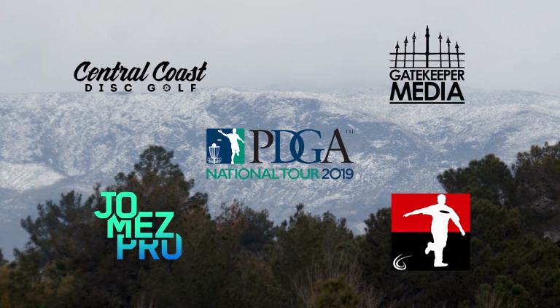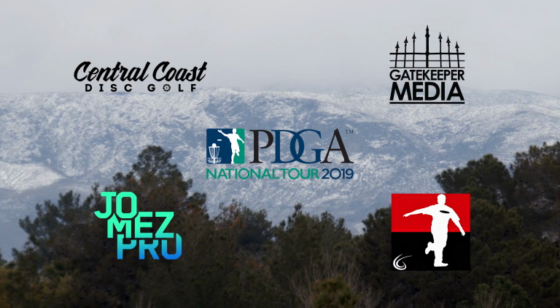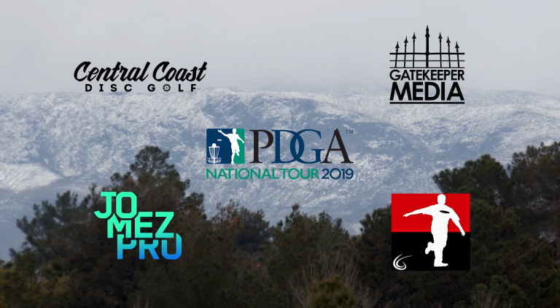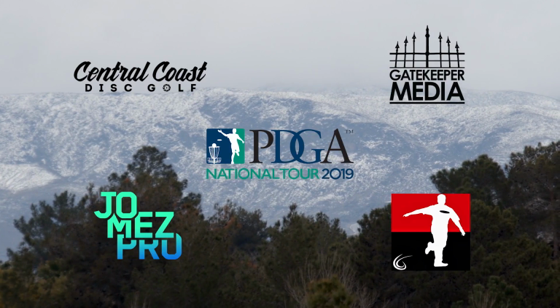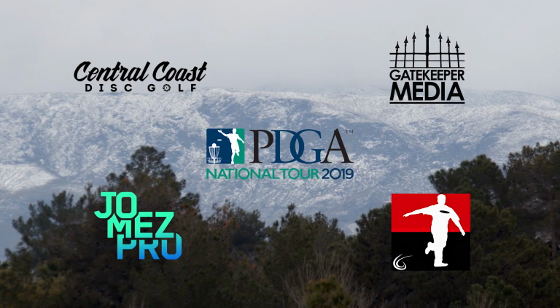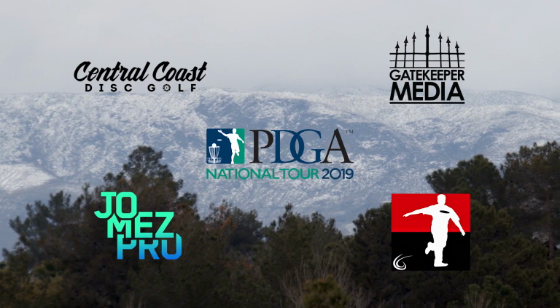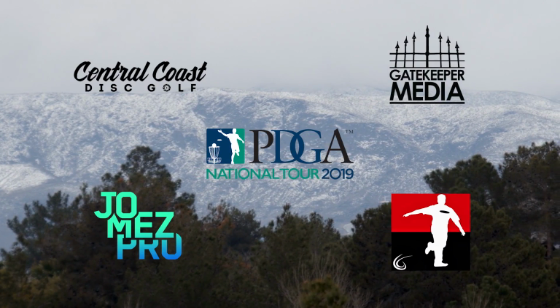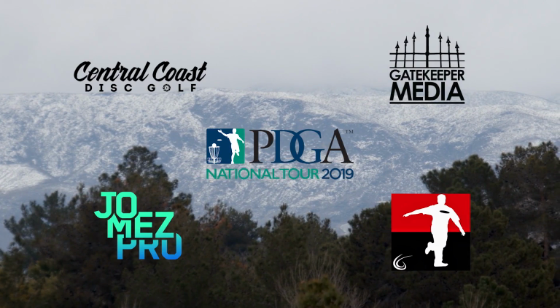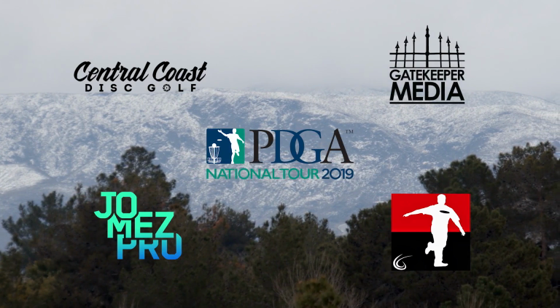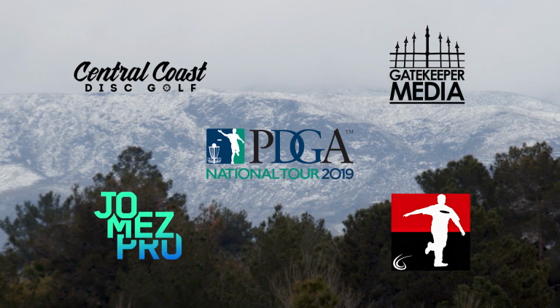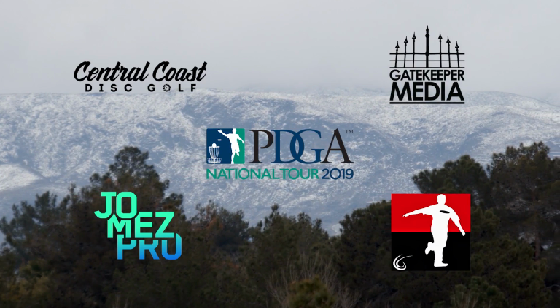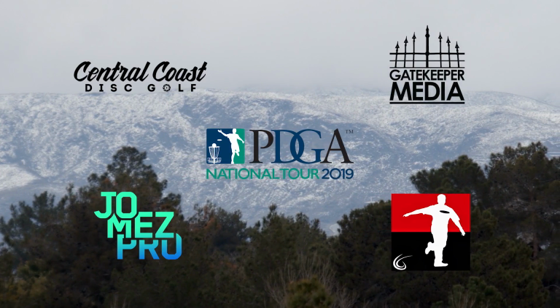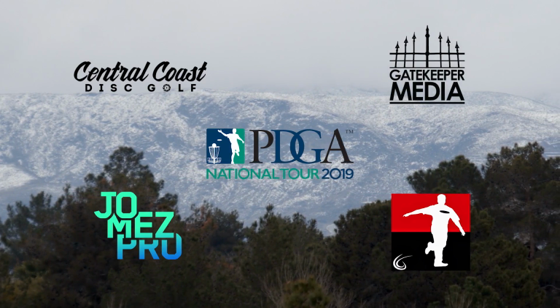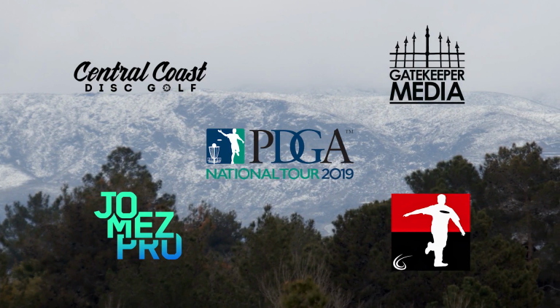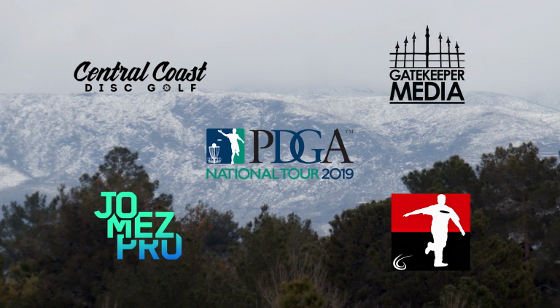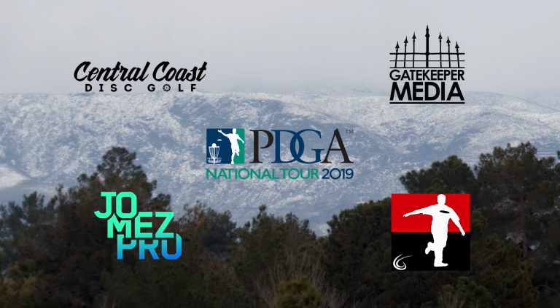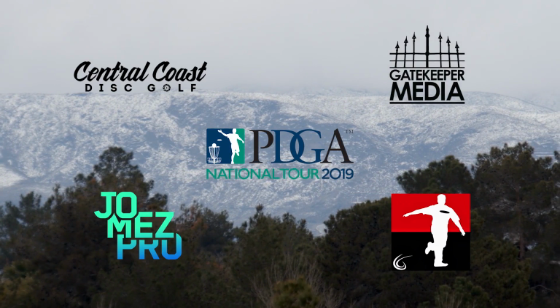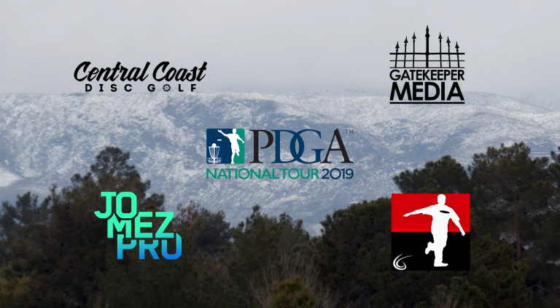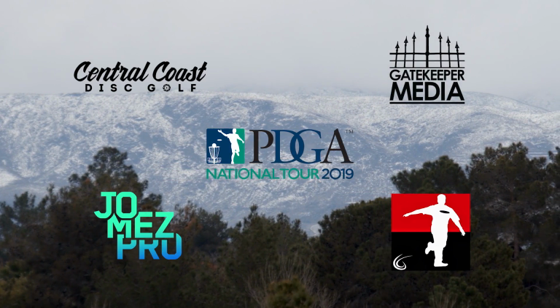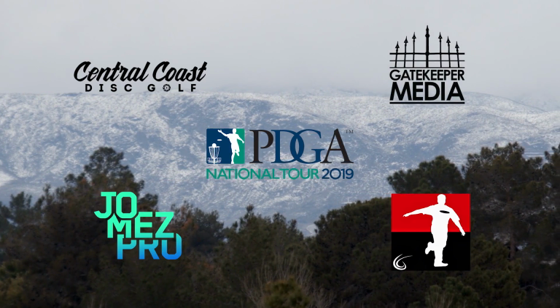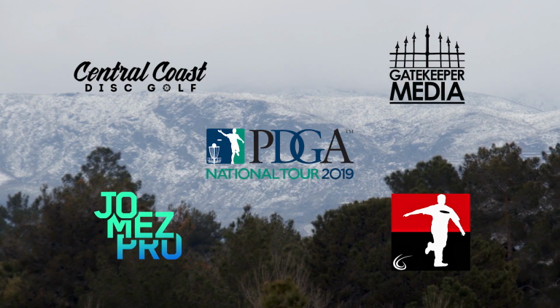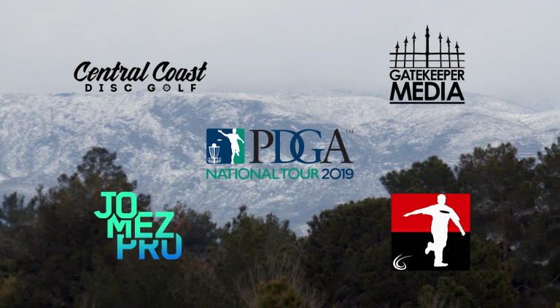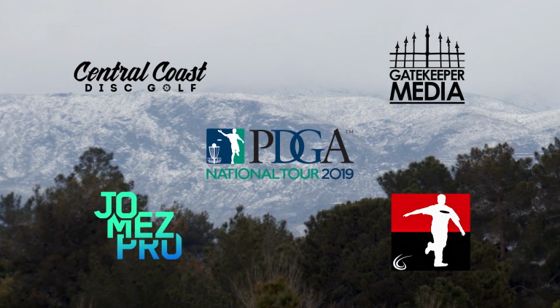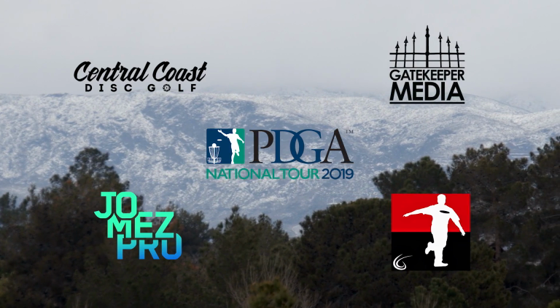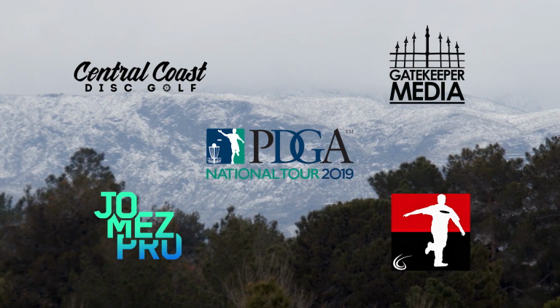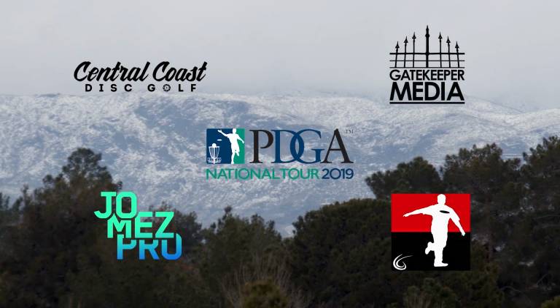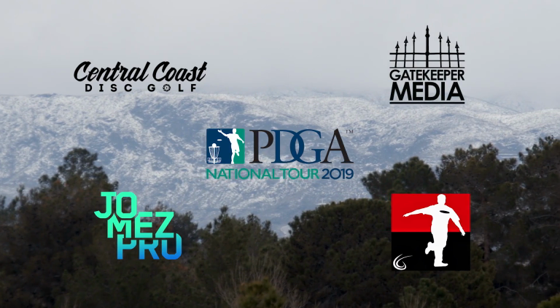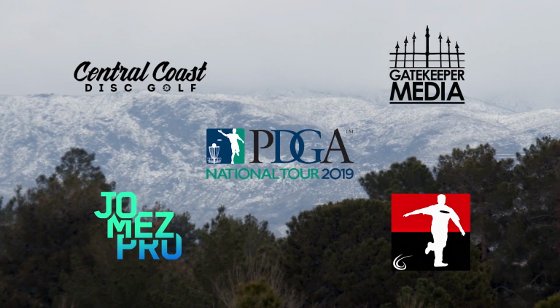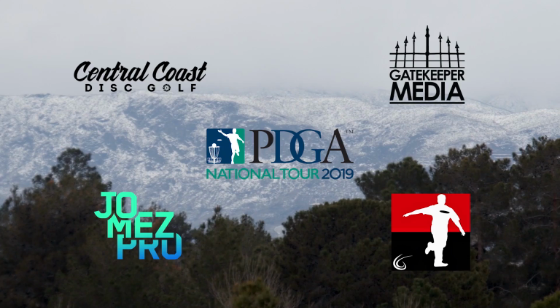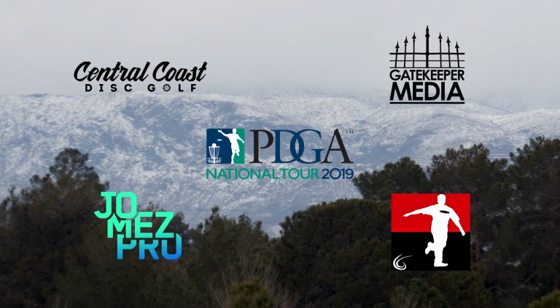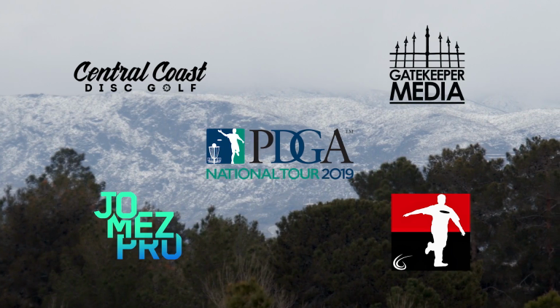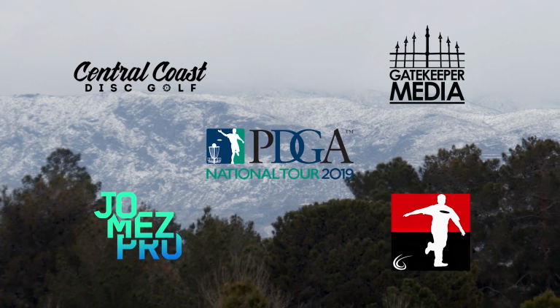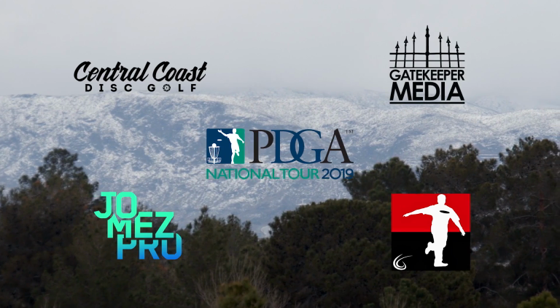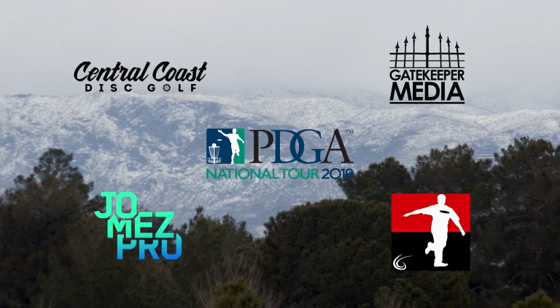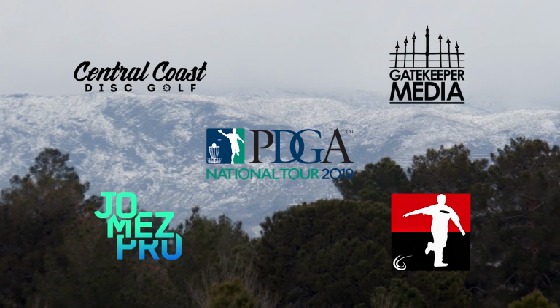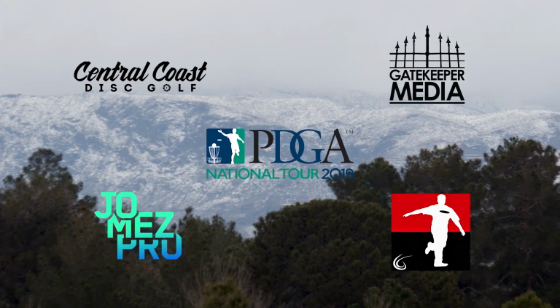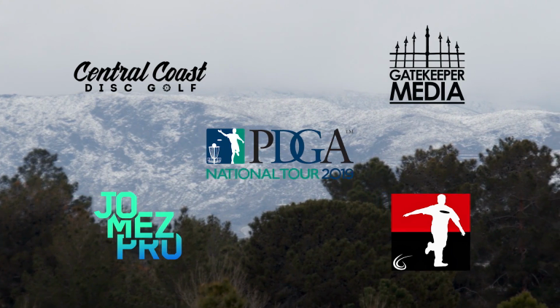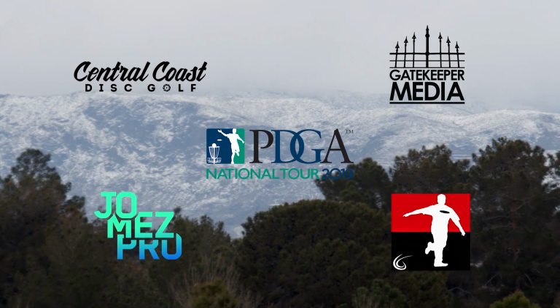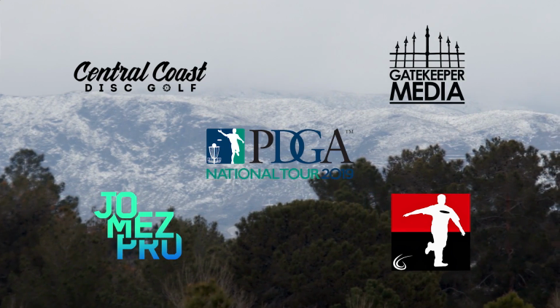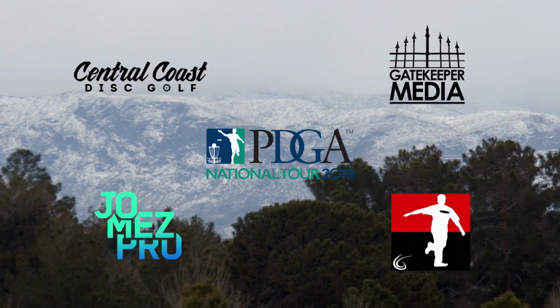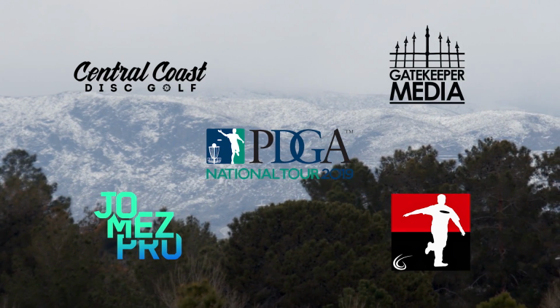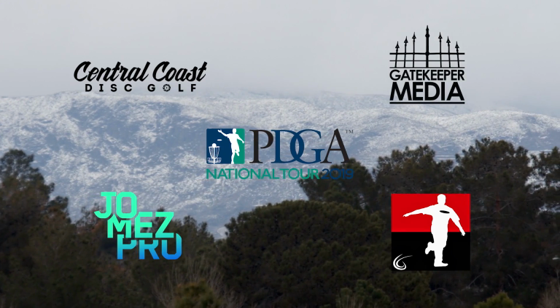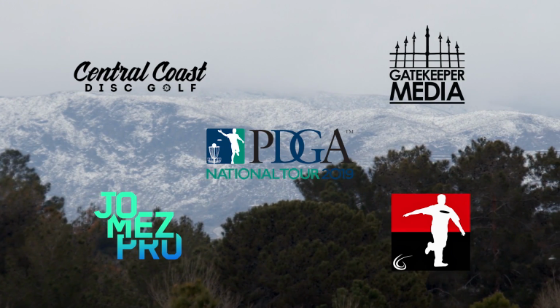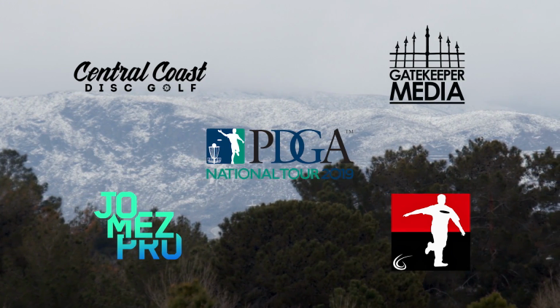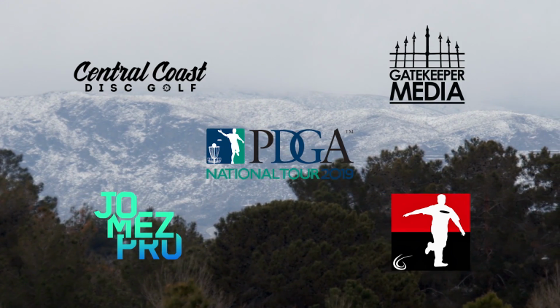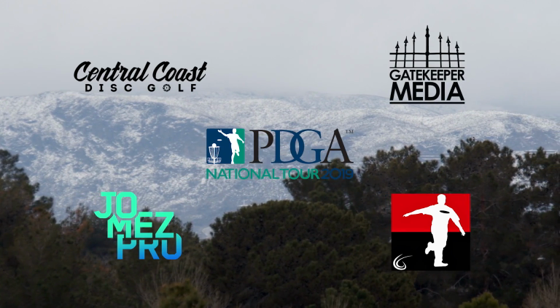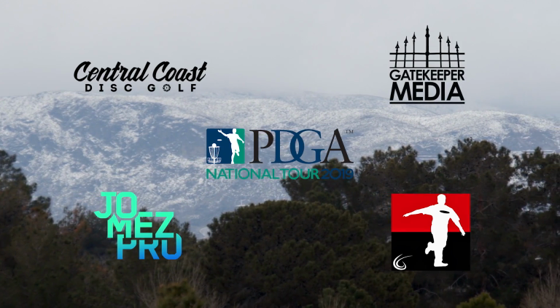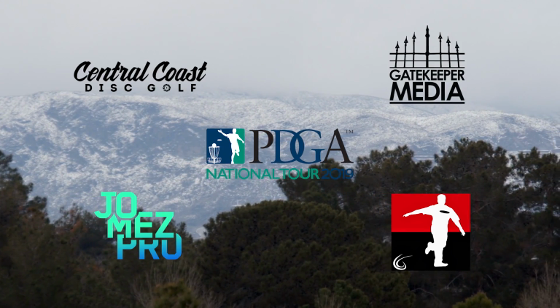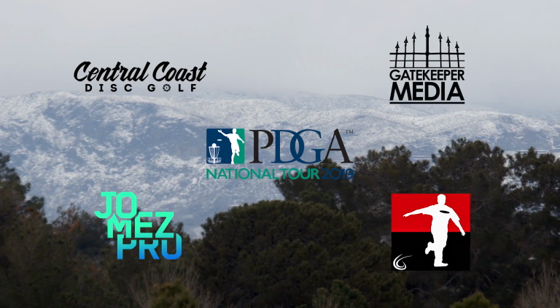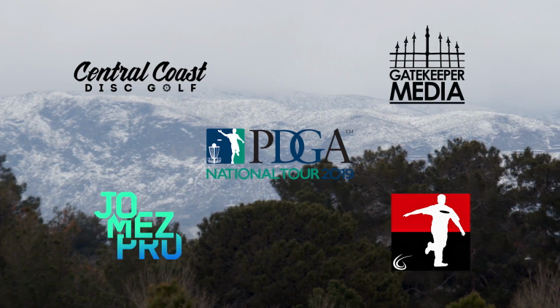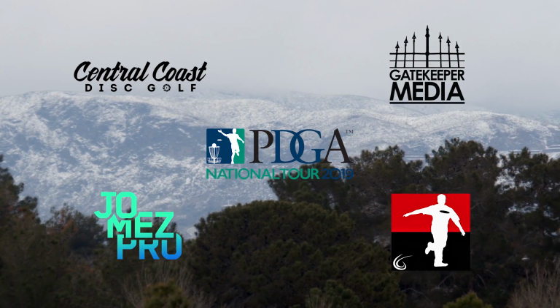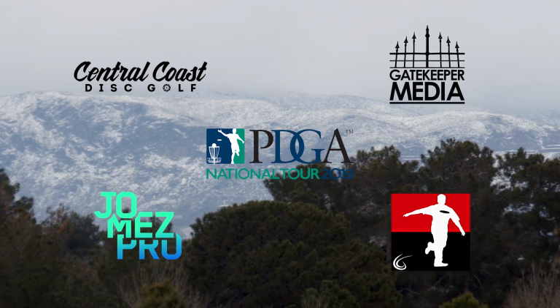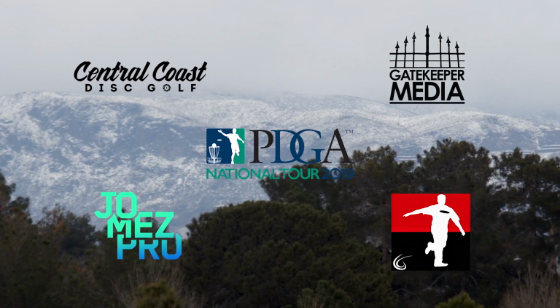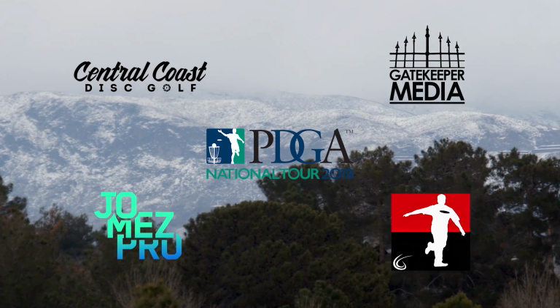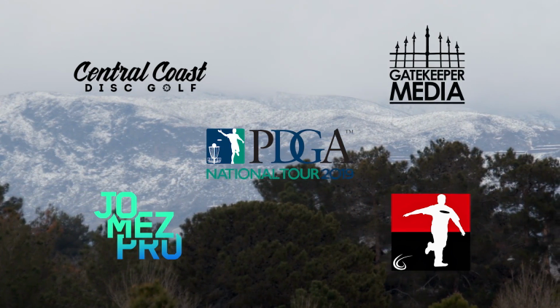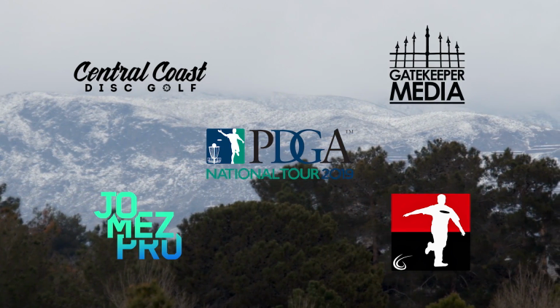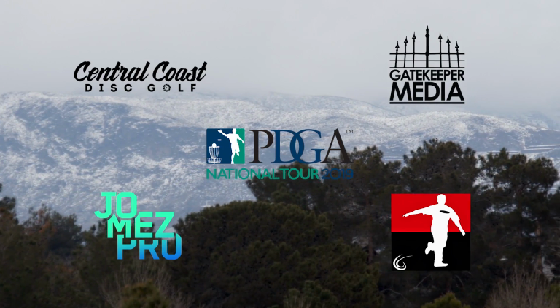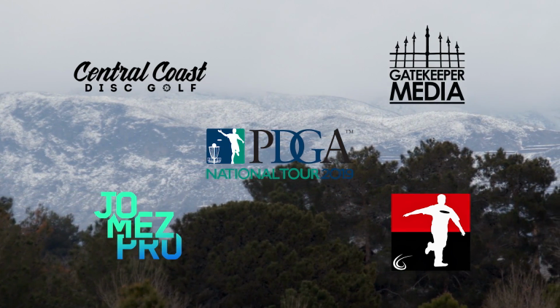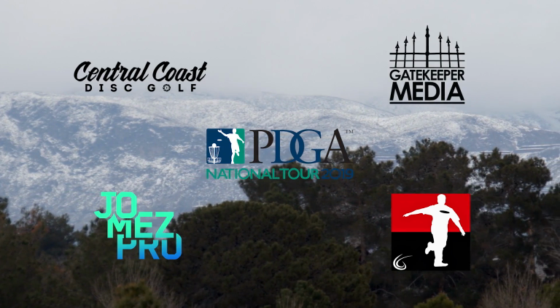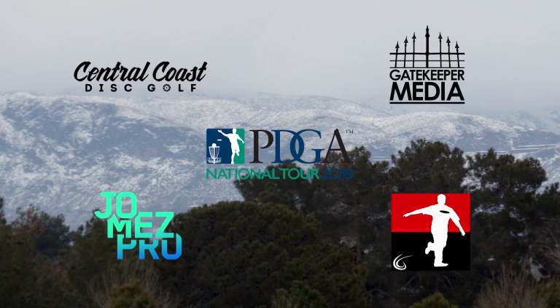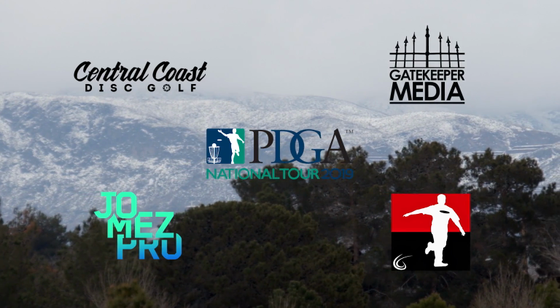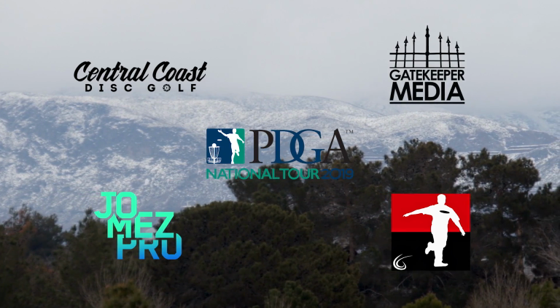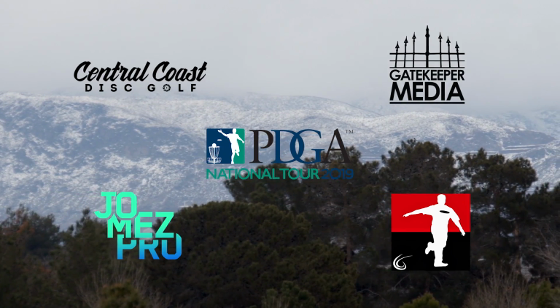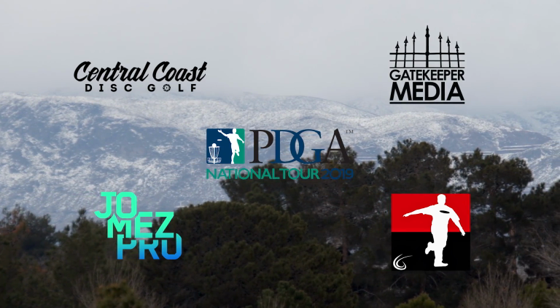Thank you so much for watching the recaps. Make sure to check out all your major media partners for coverage all weekend long.